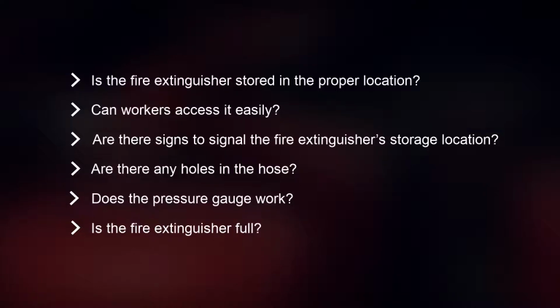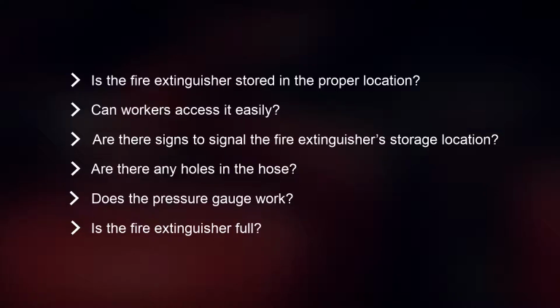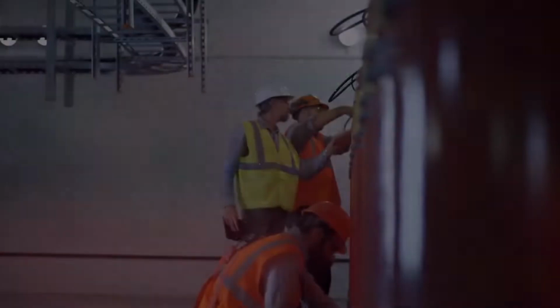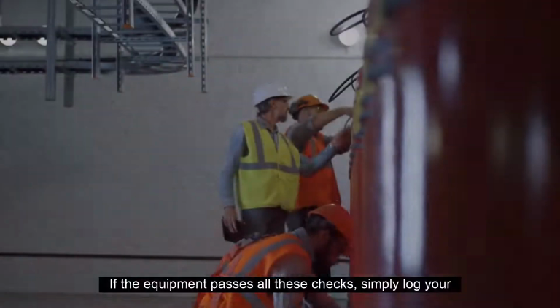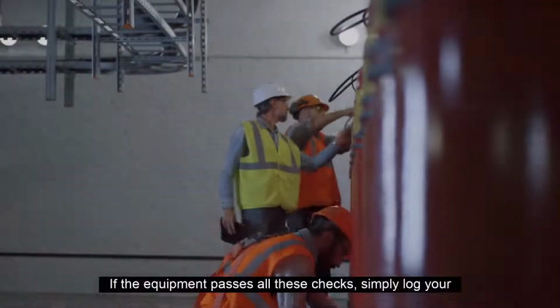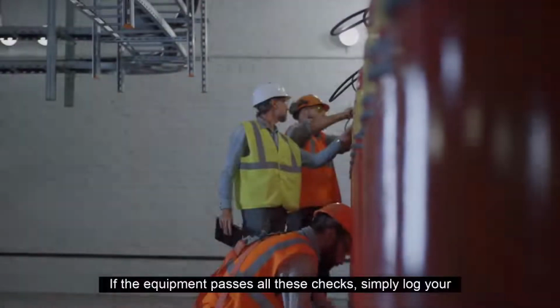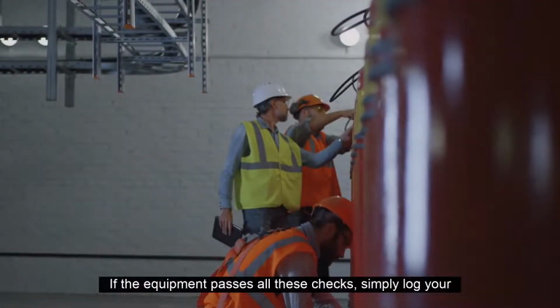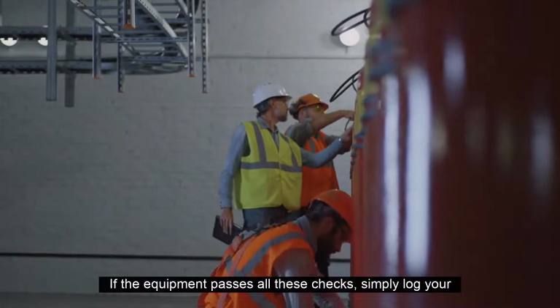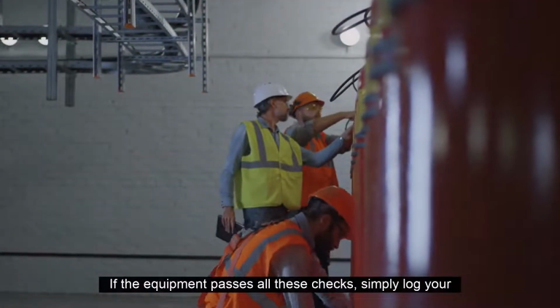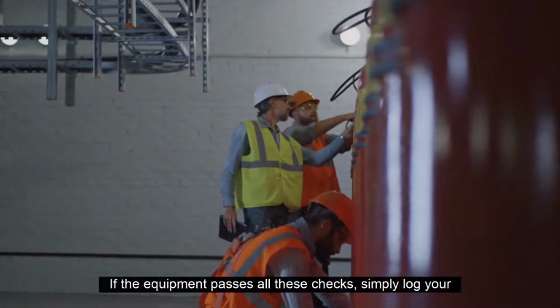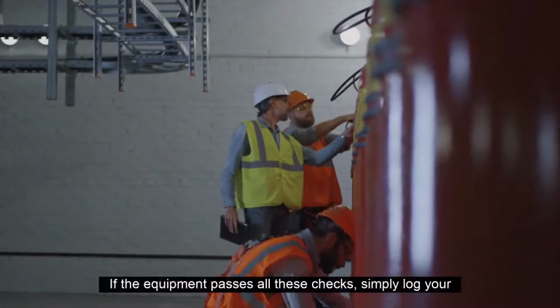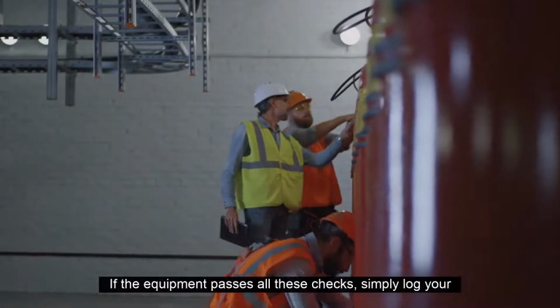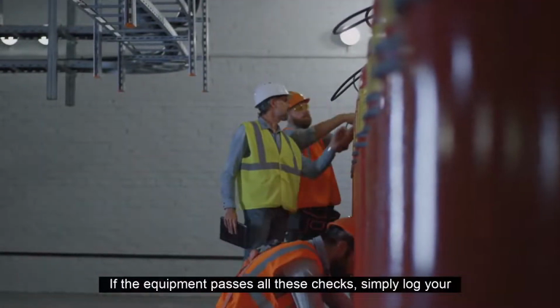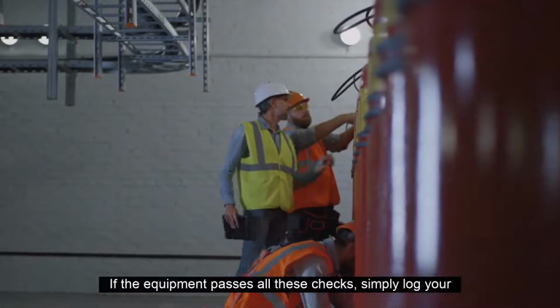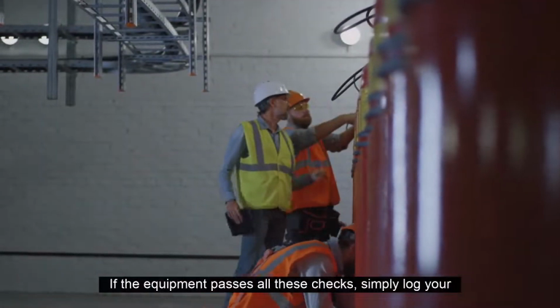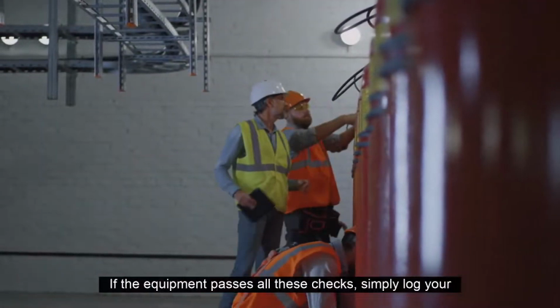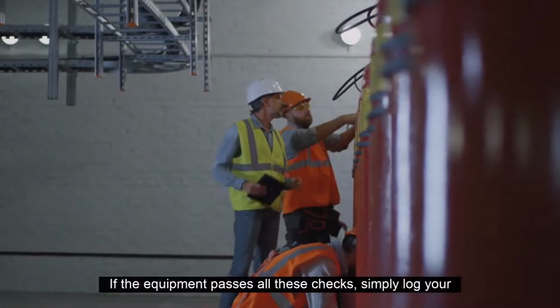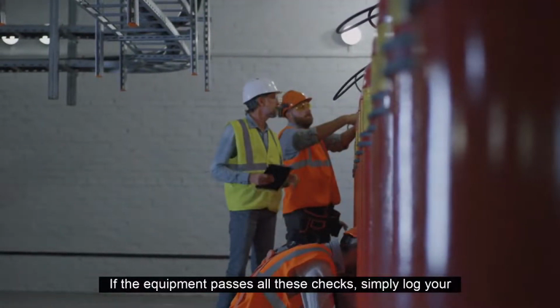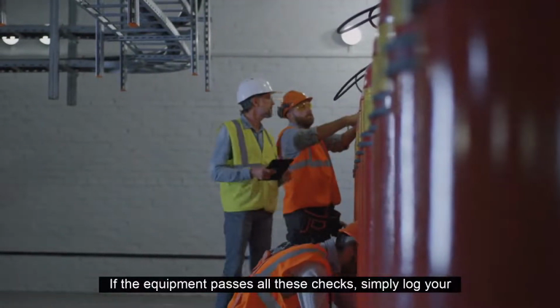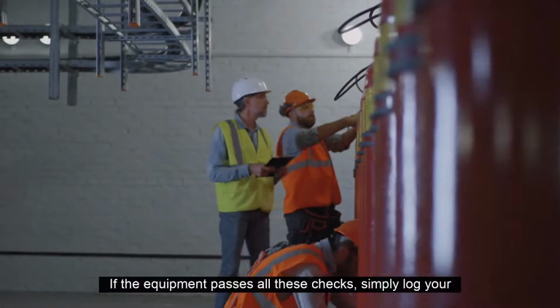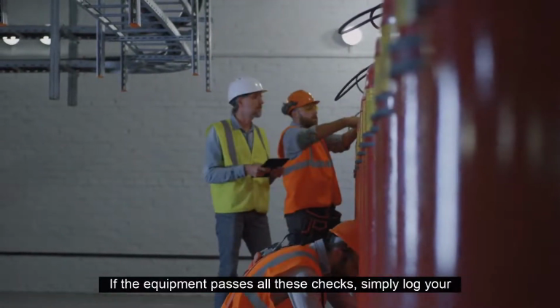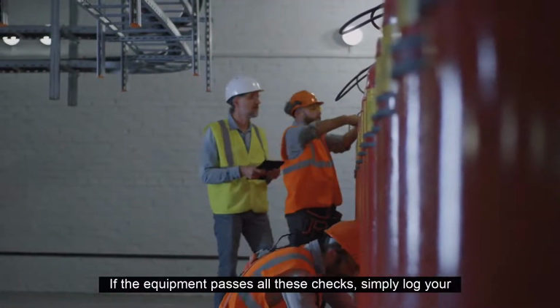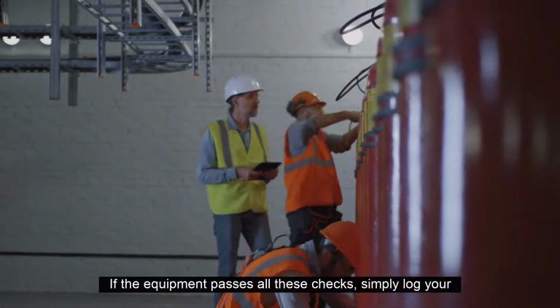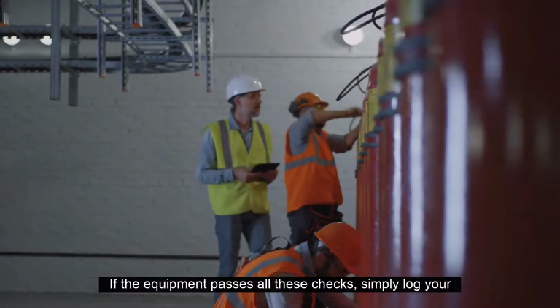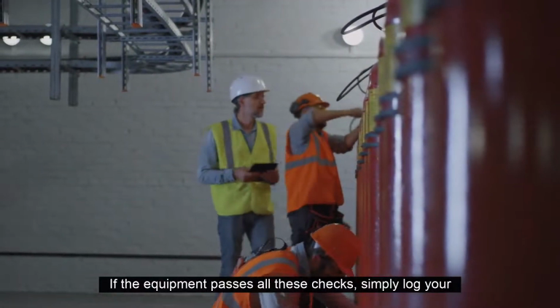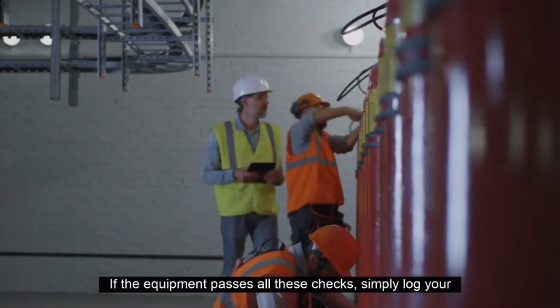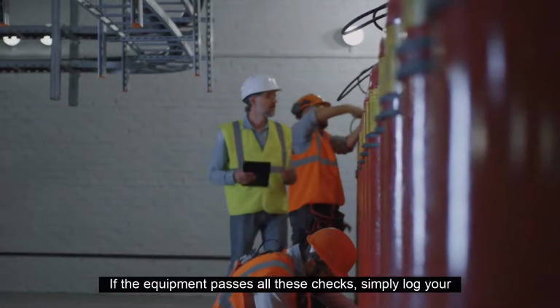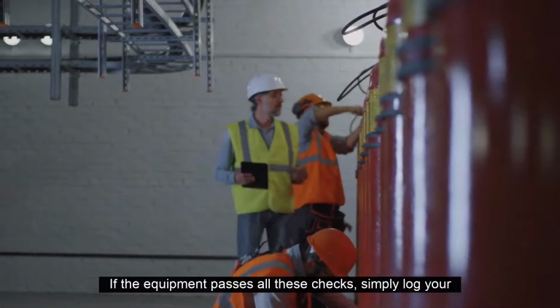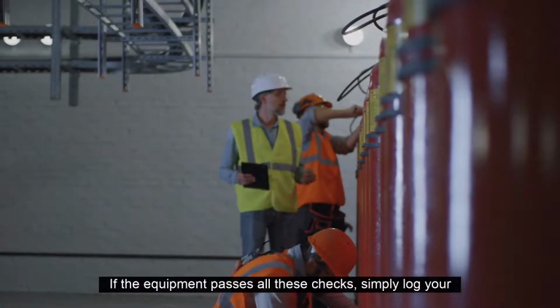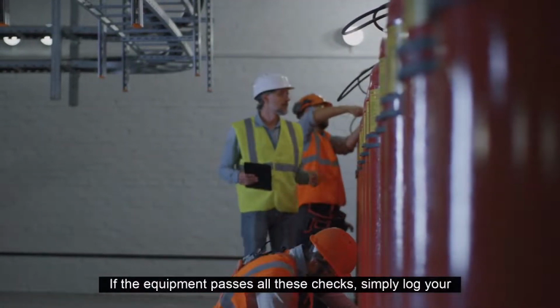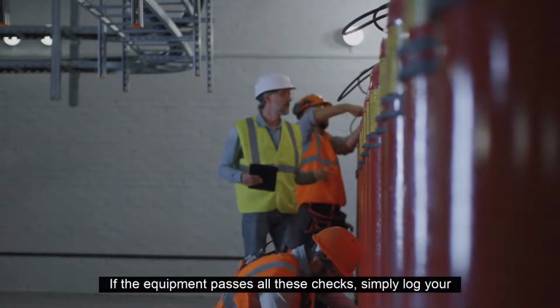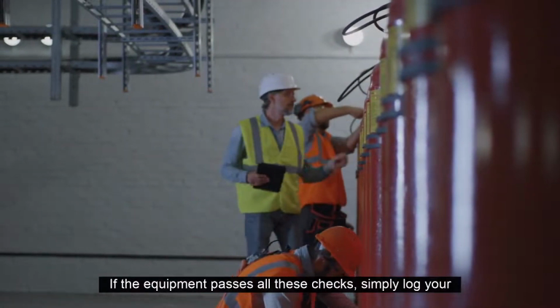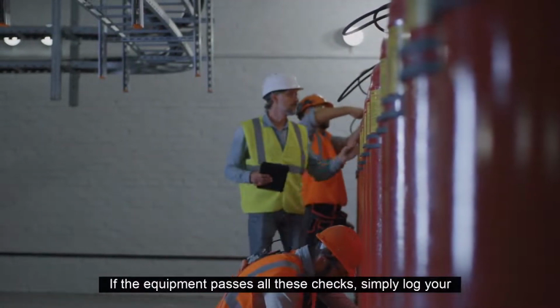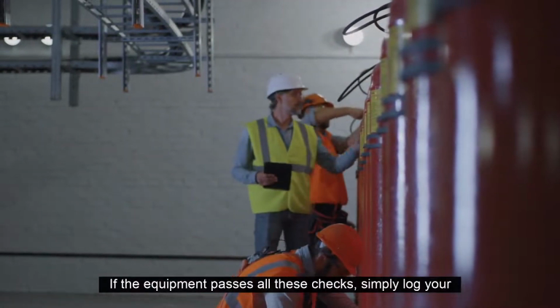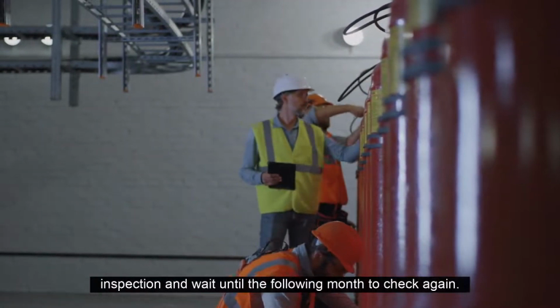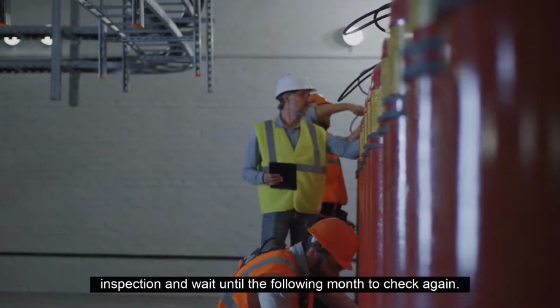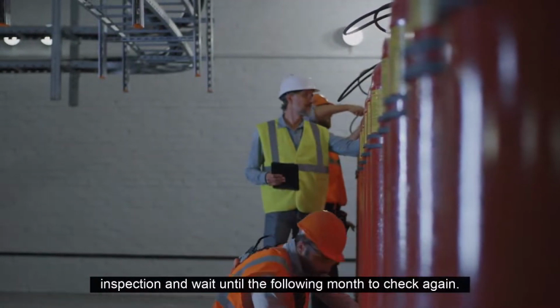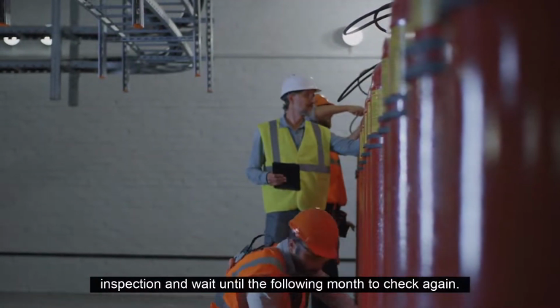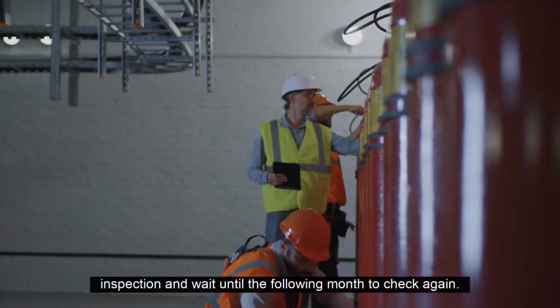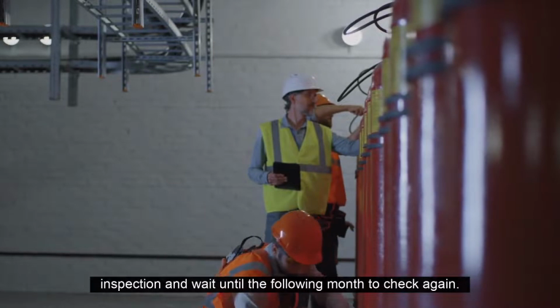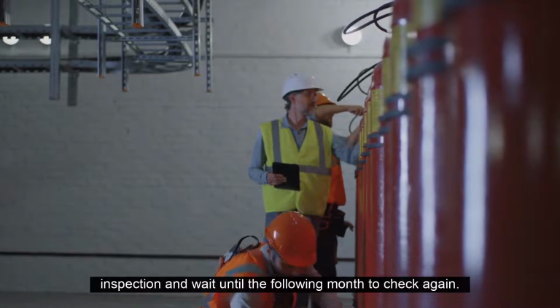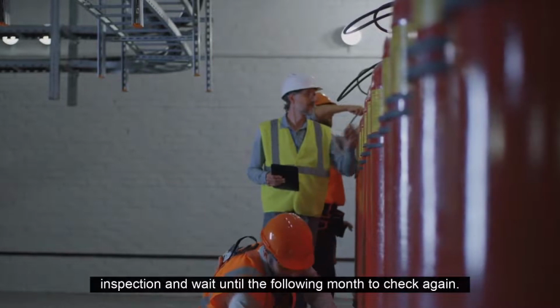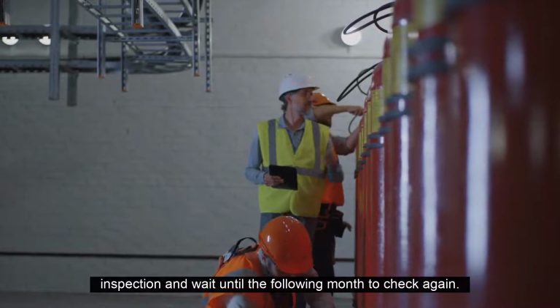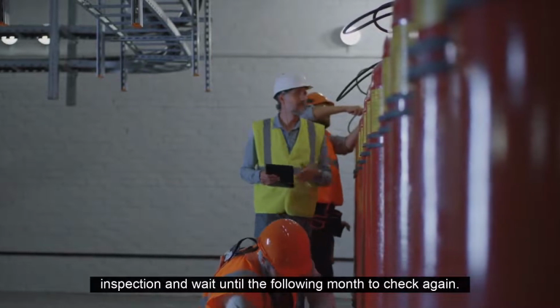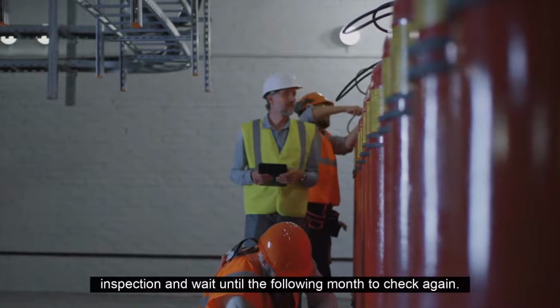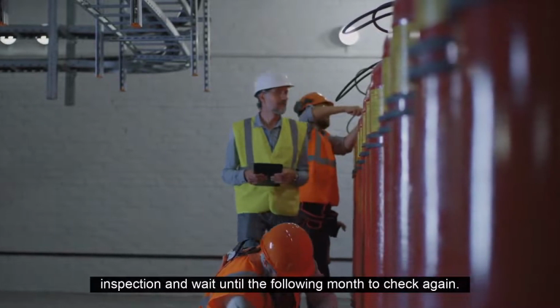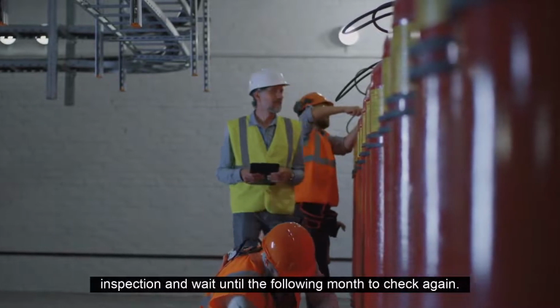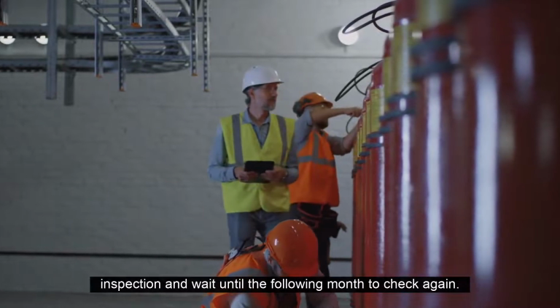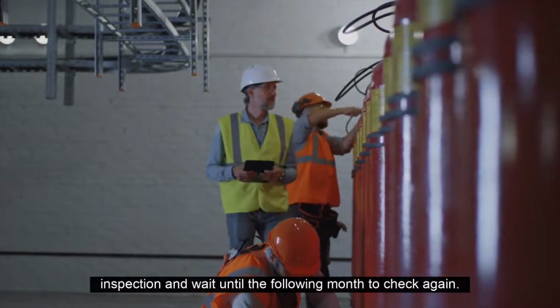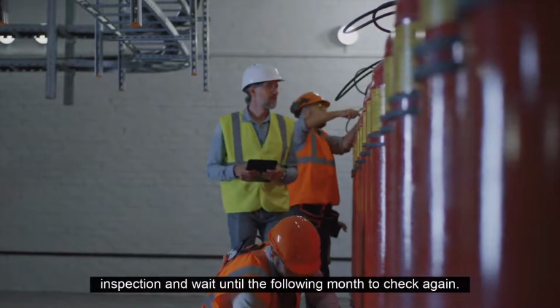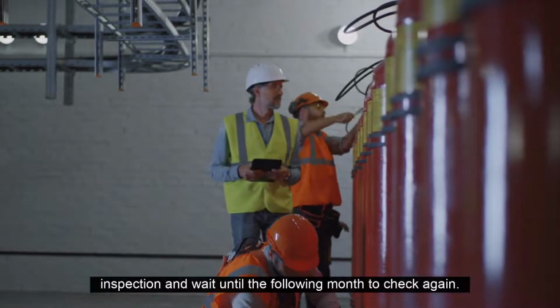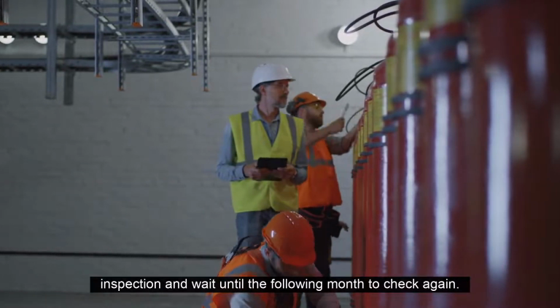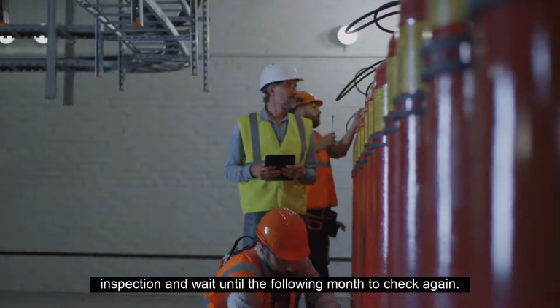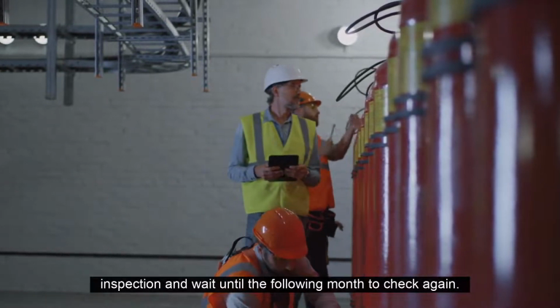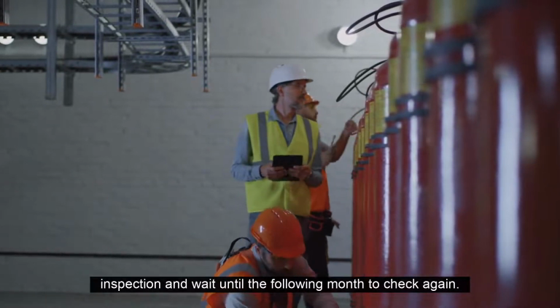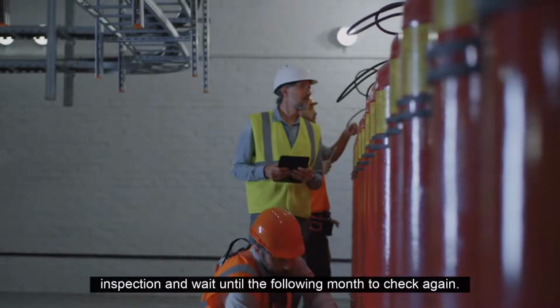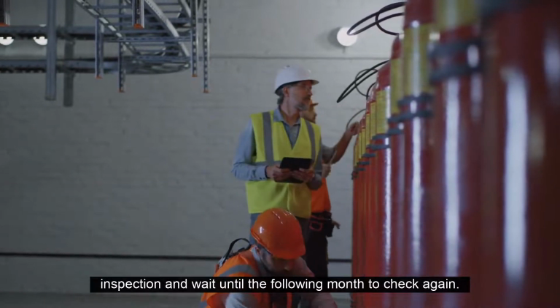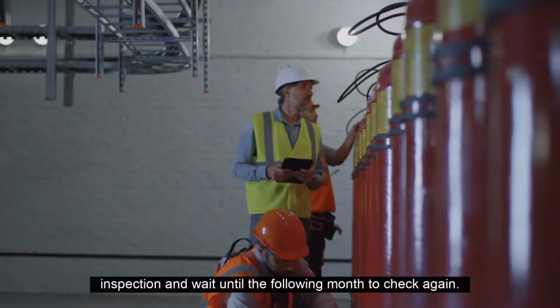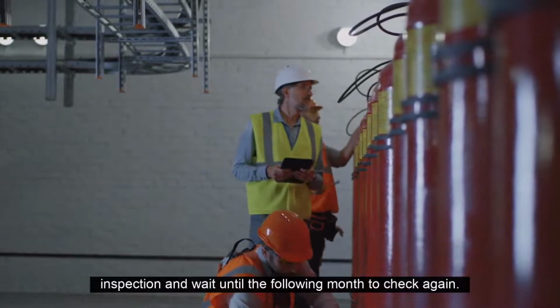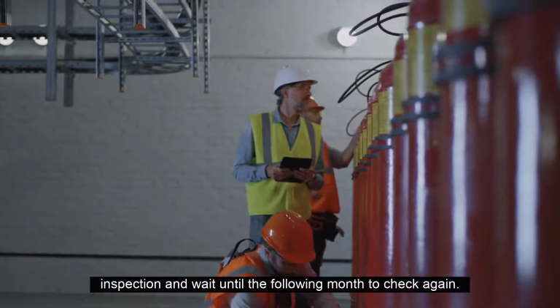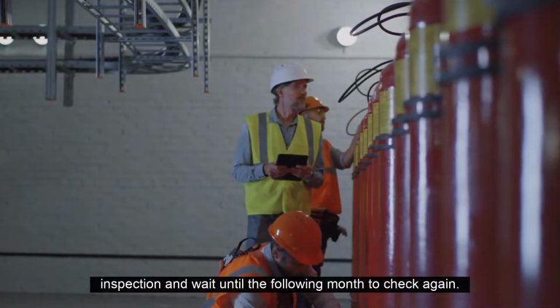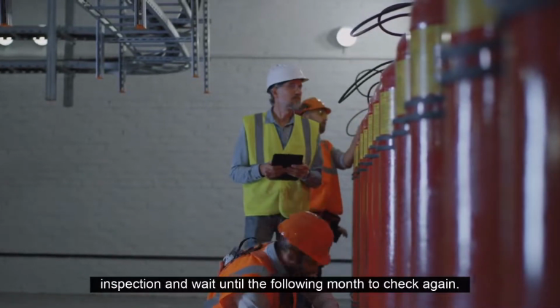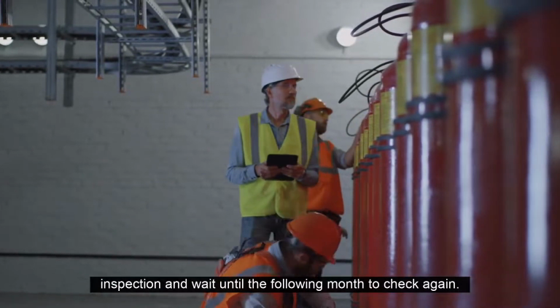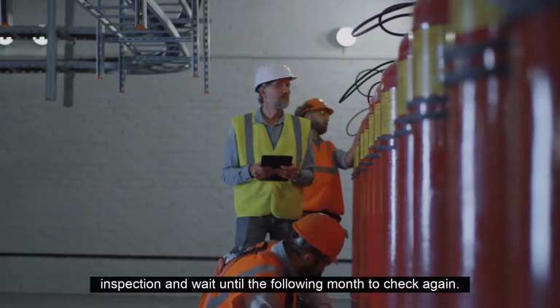If the equipment passes all these checks, simply log your inspection and wait until the following month to check again.